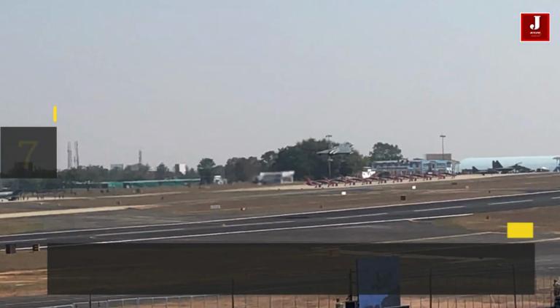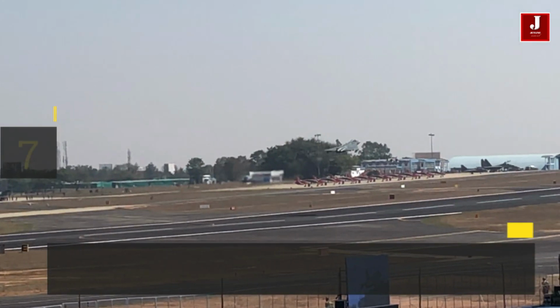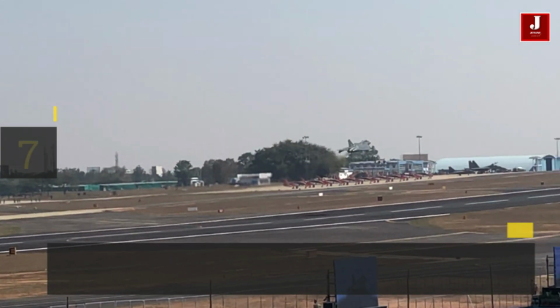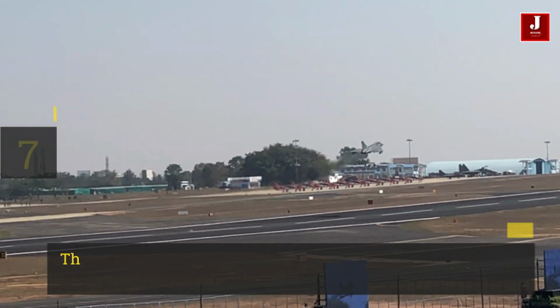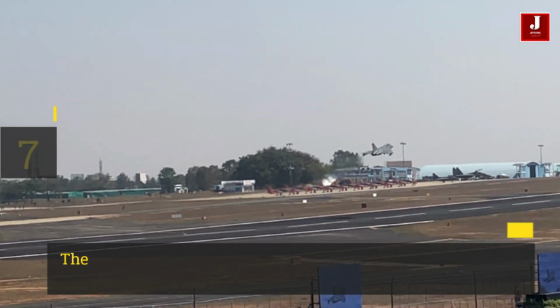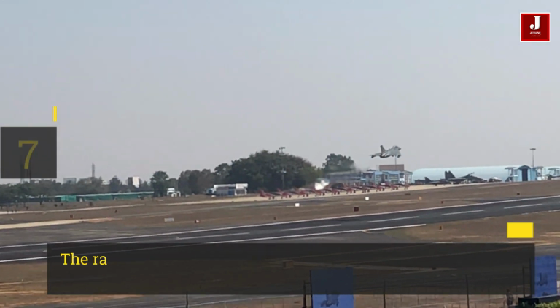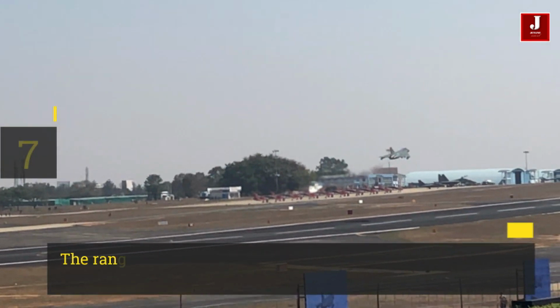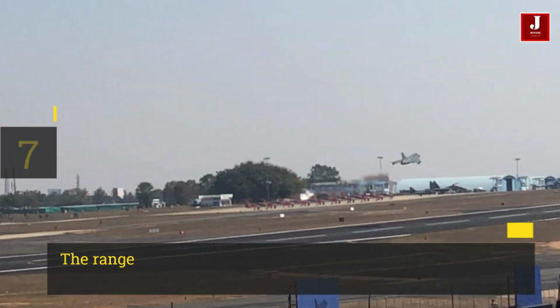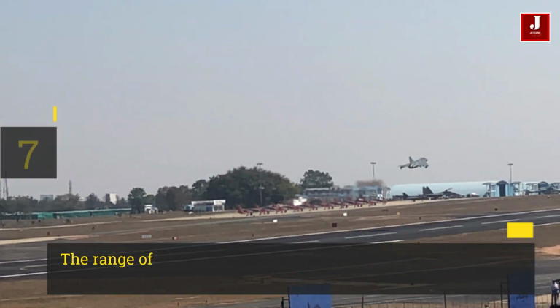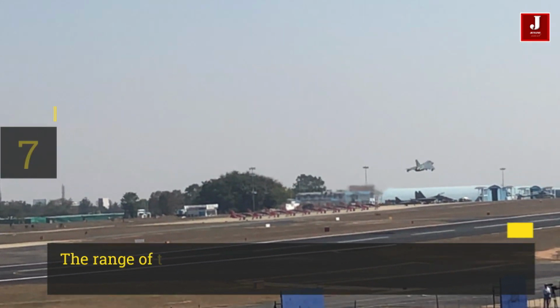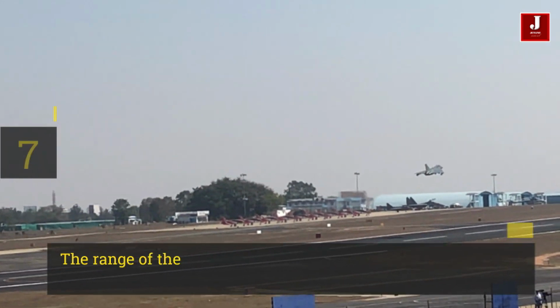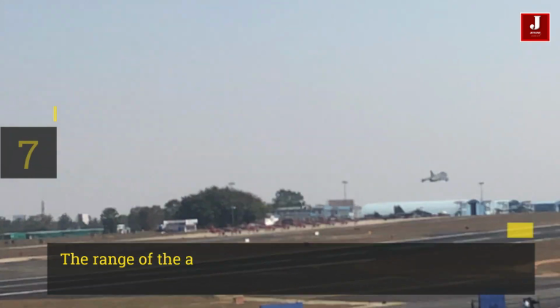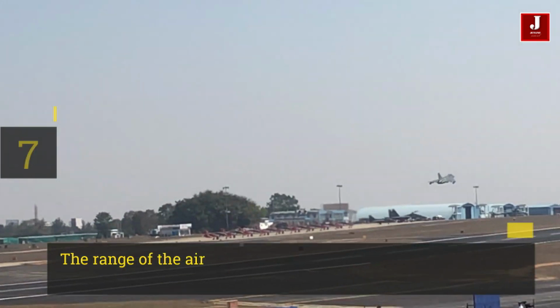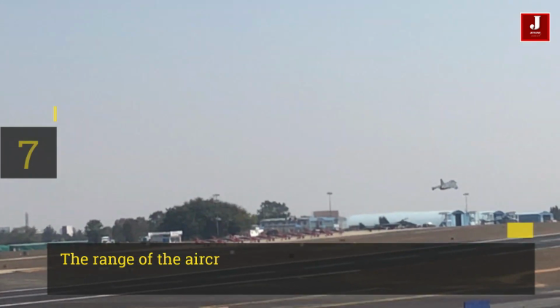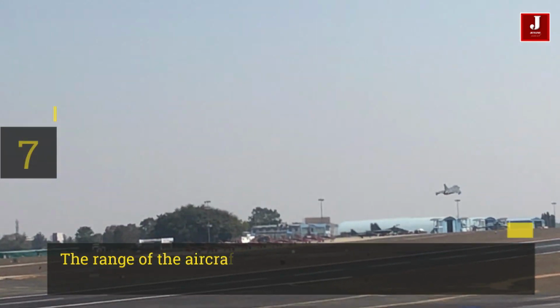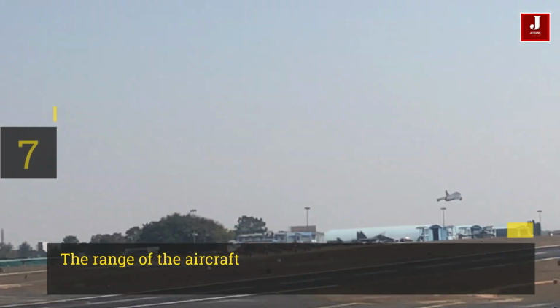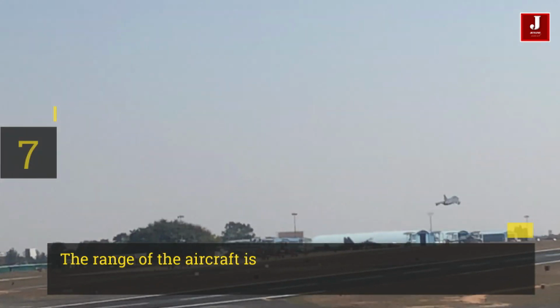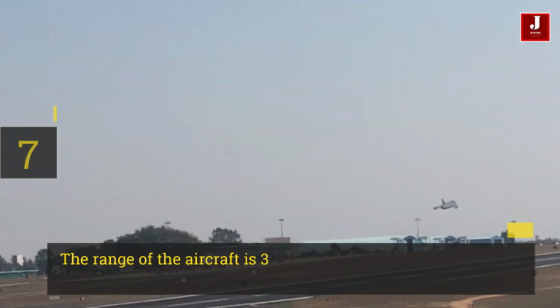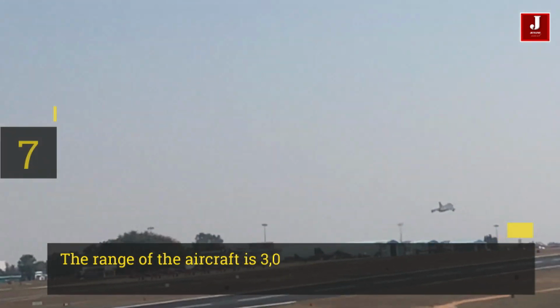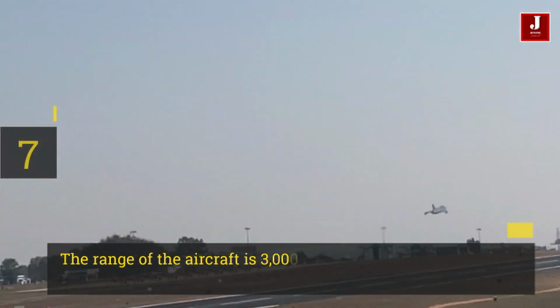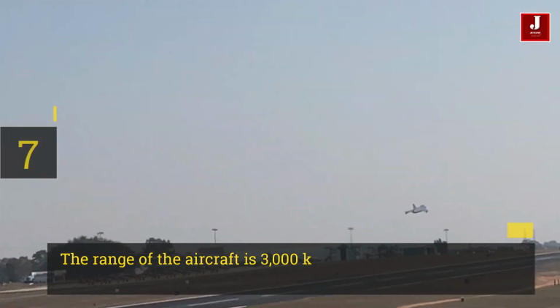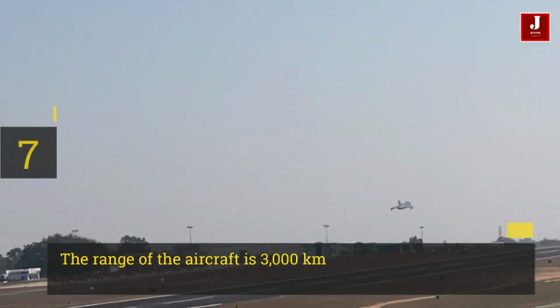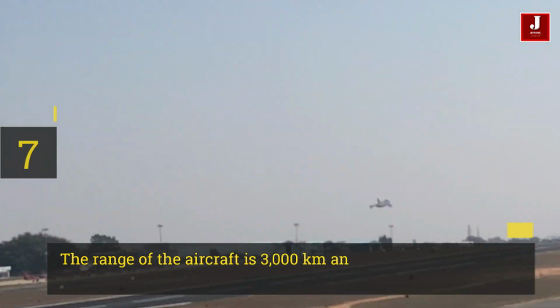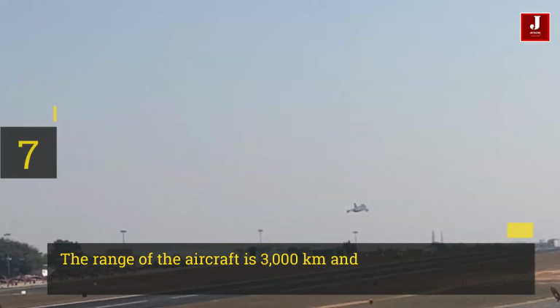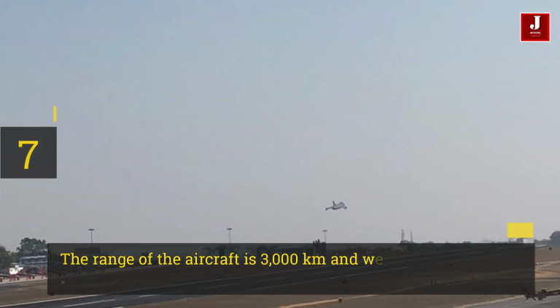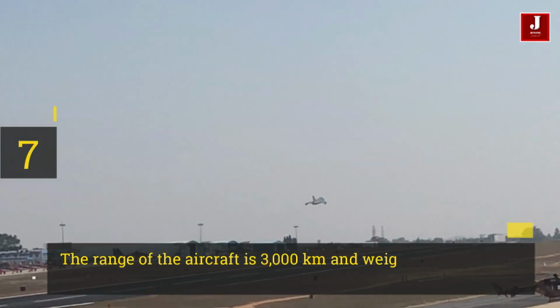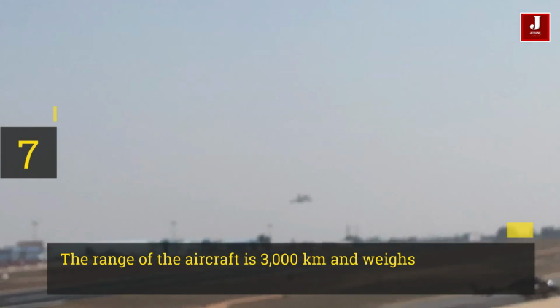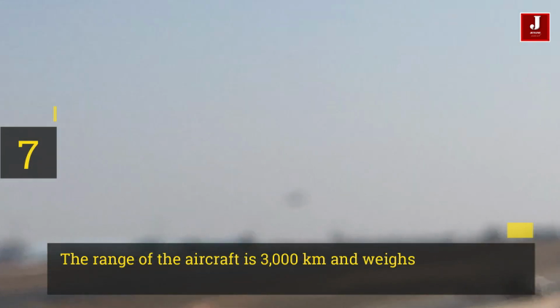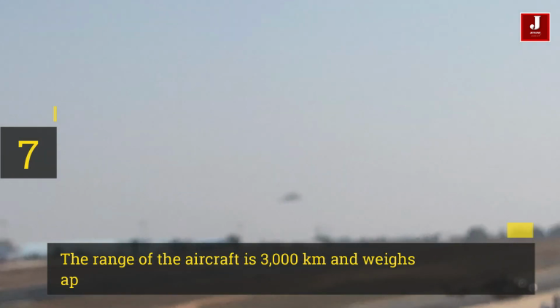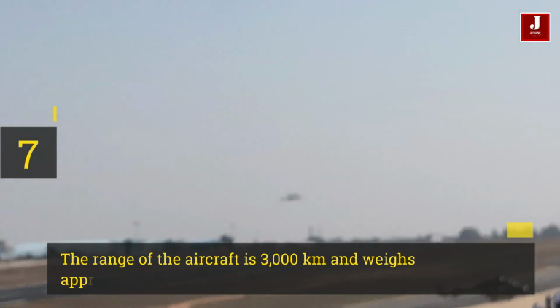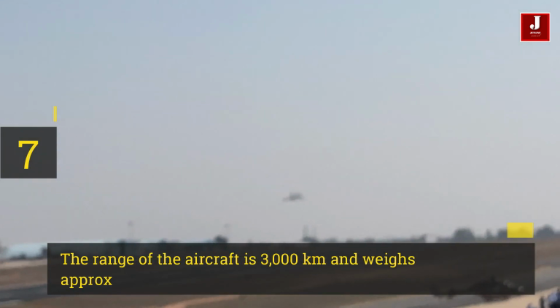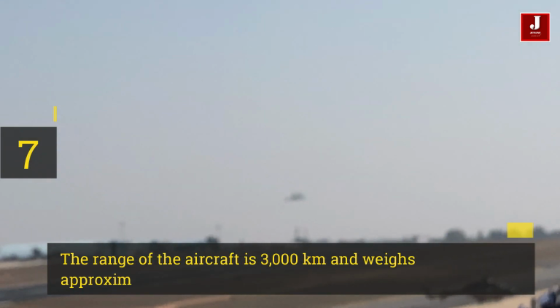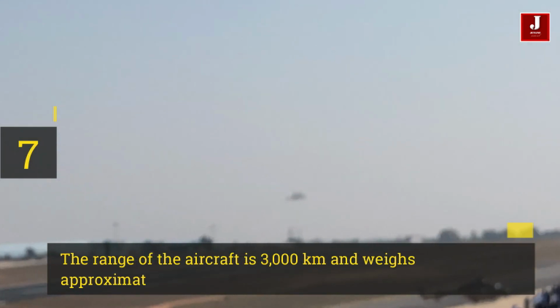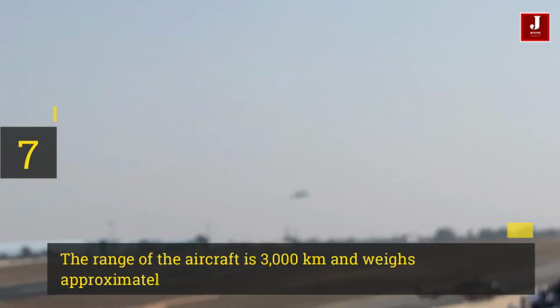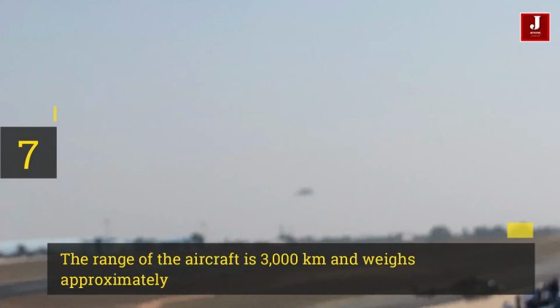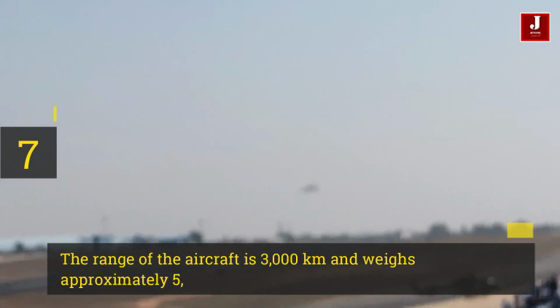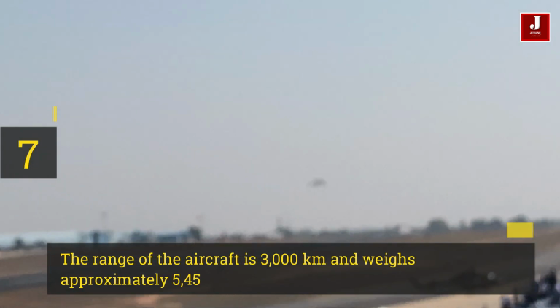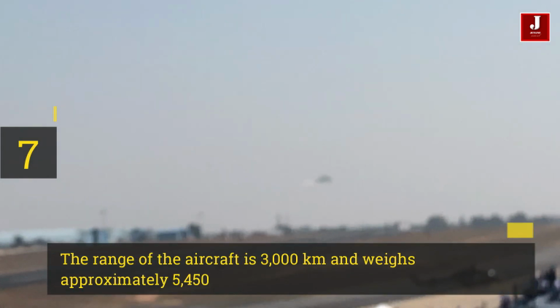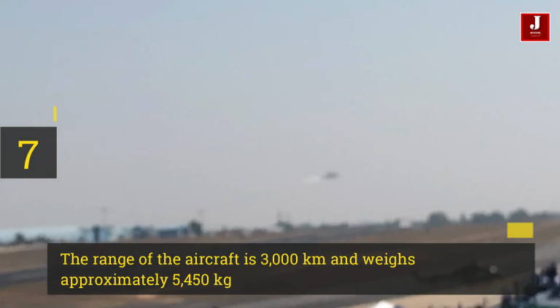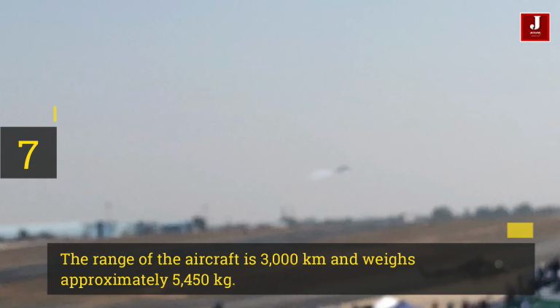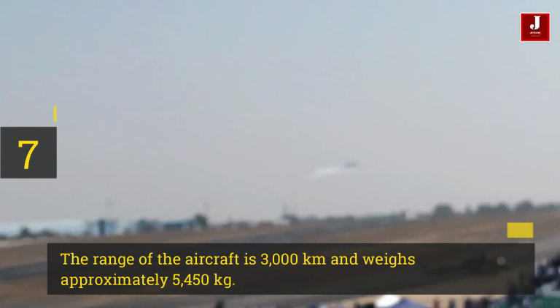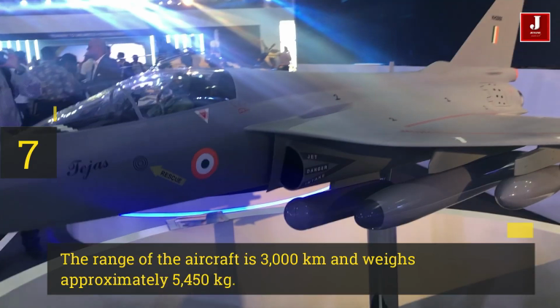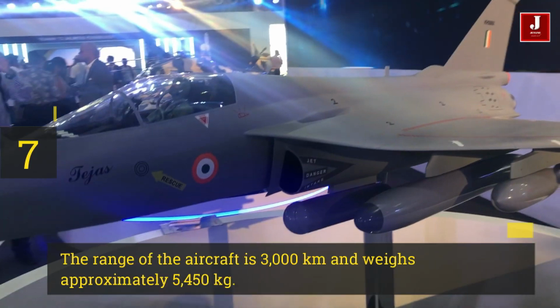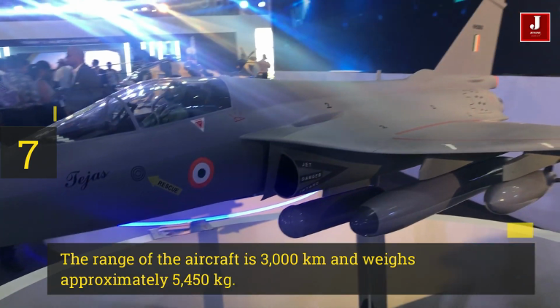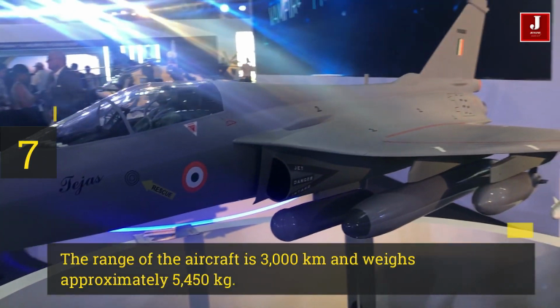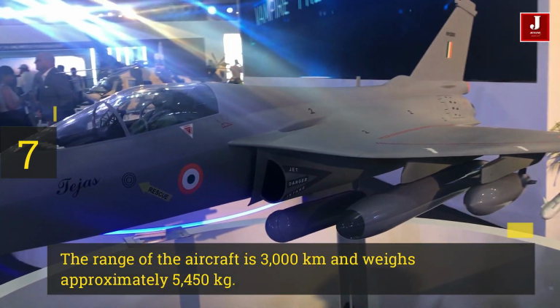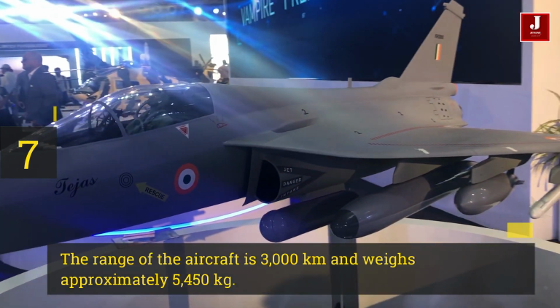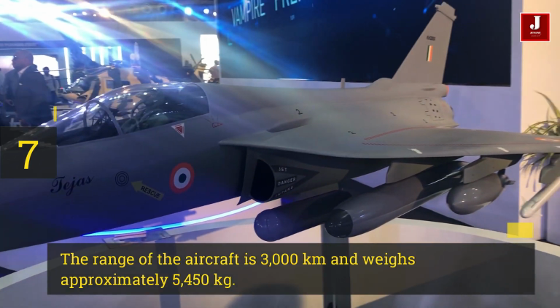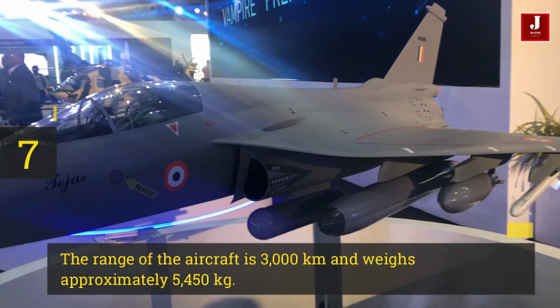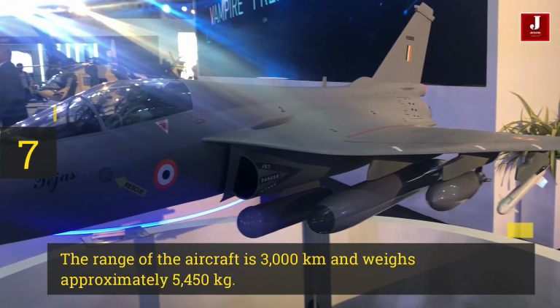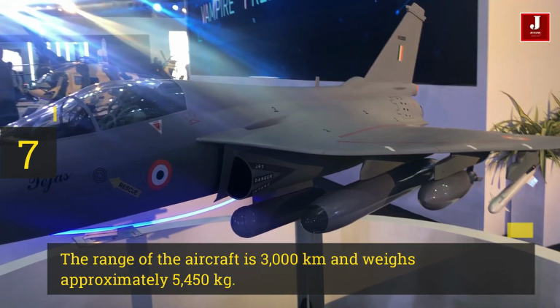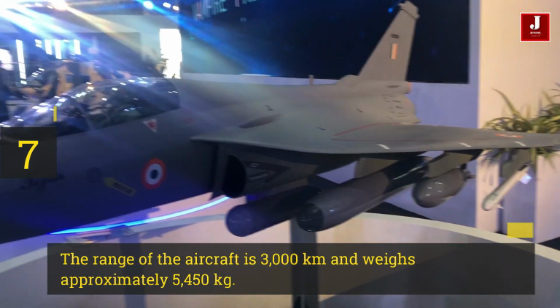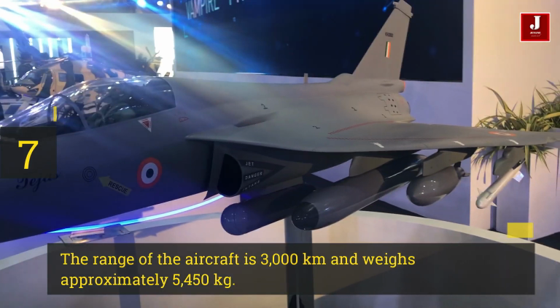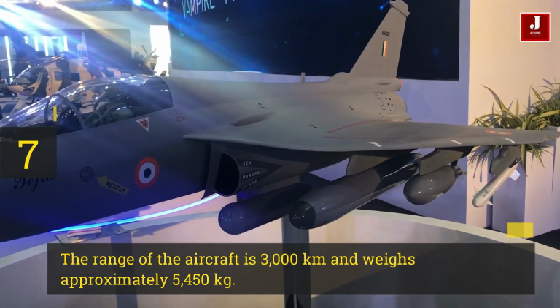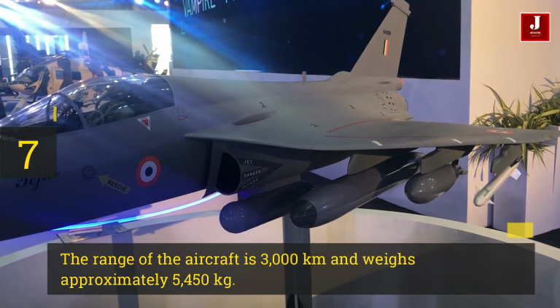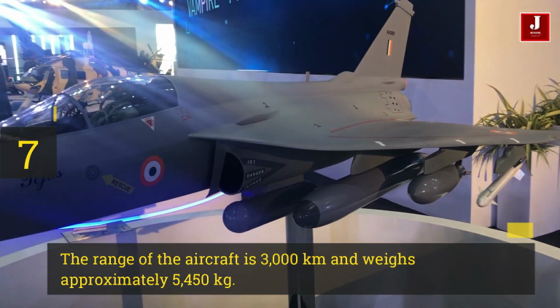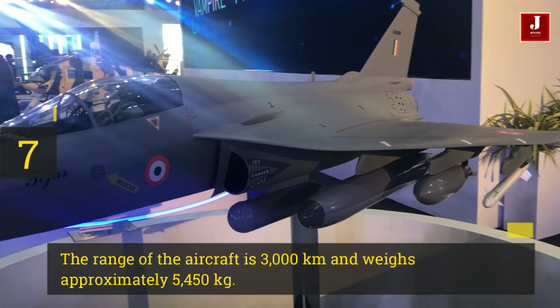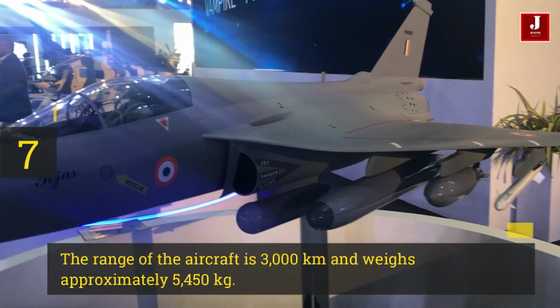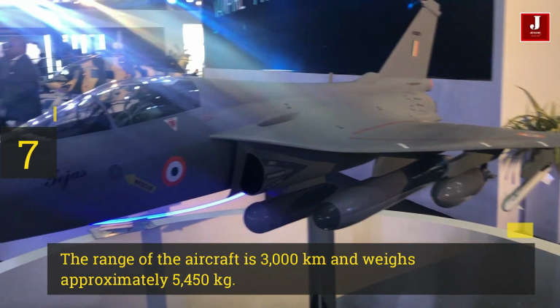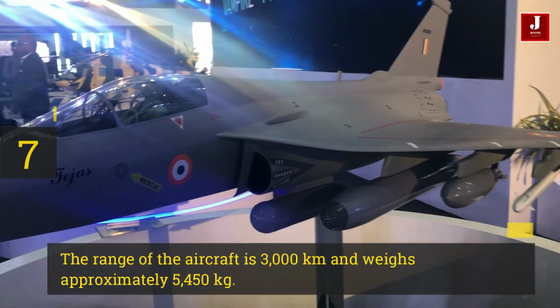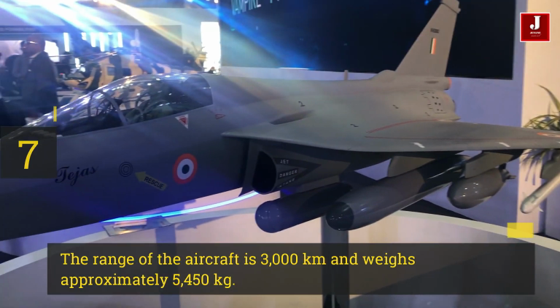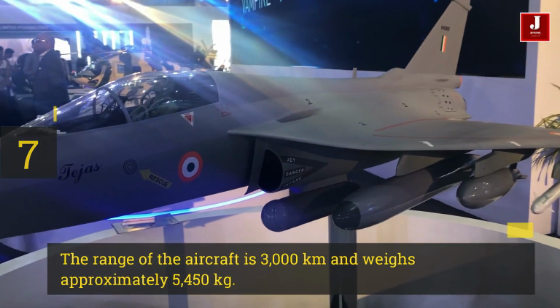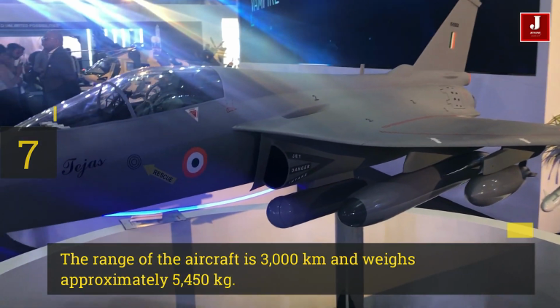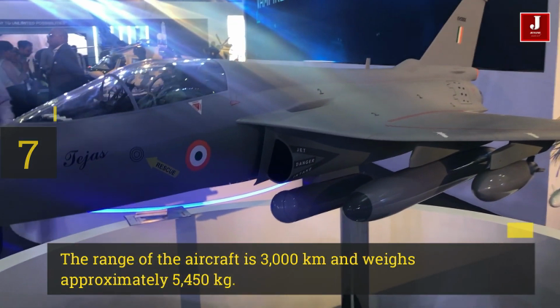Number 7. The range of the aircraft is 3,000 km and it weighs approximately 5,450 kg.